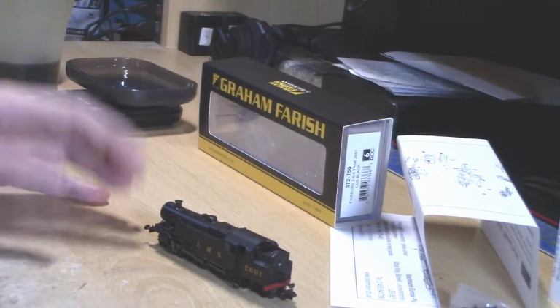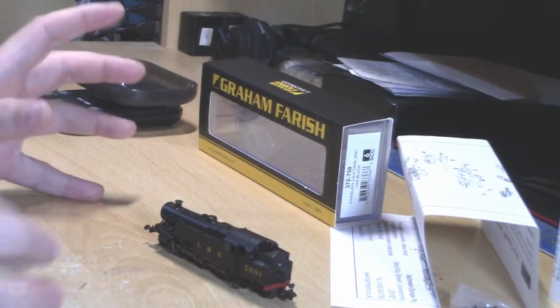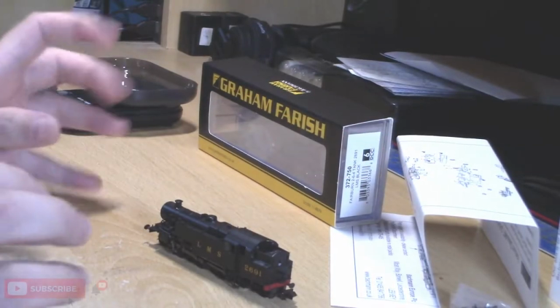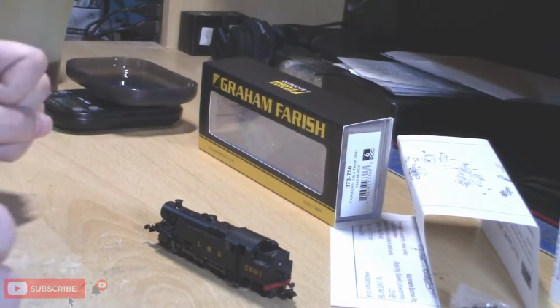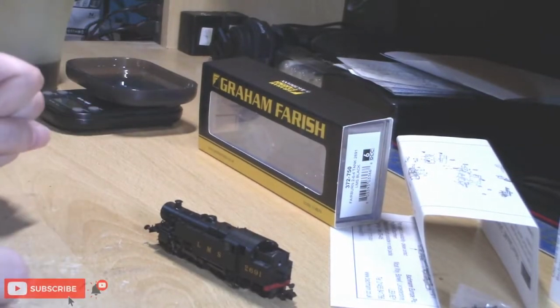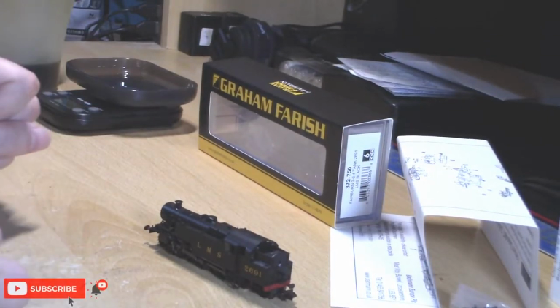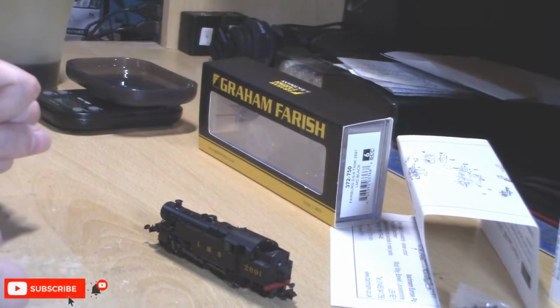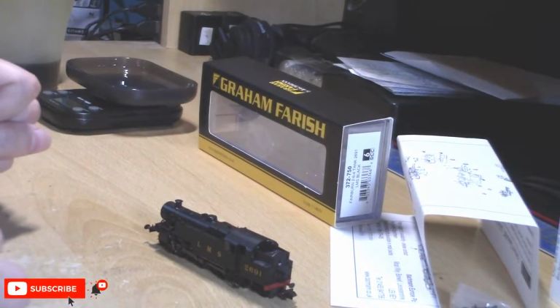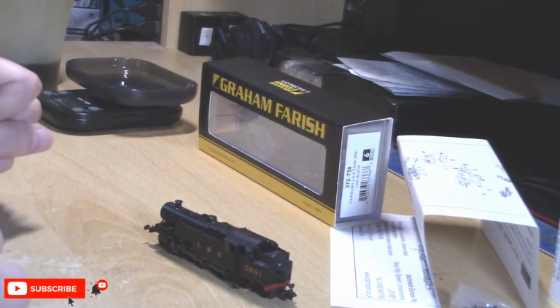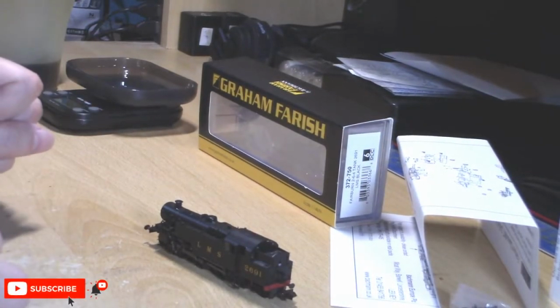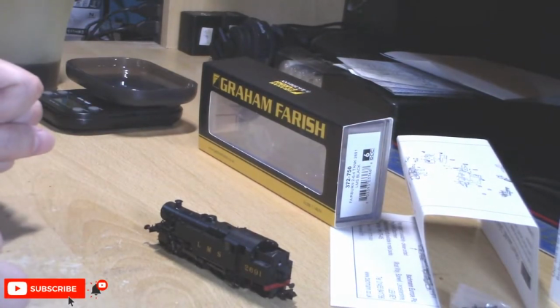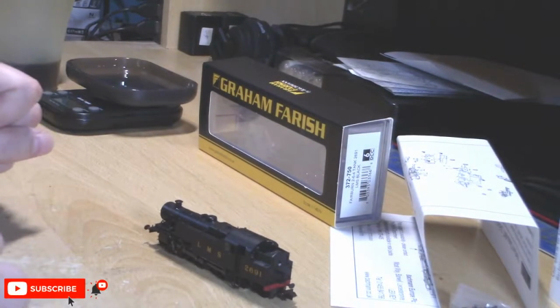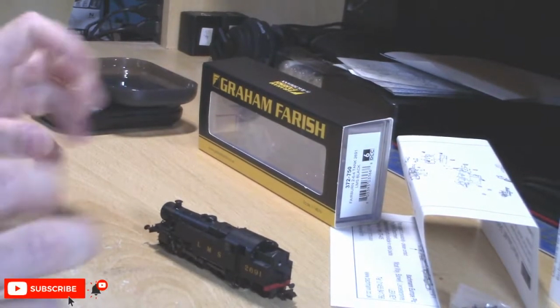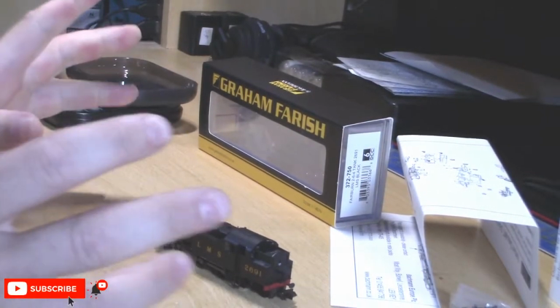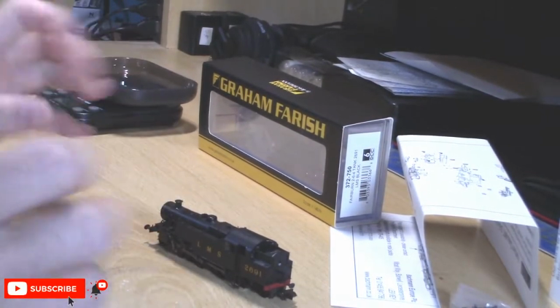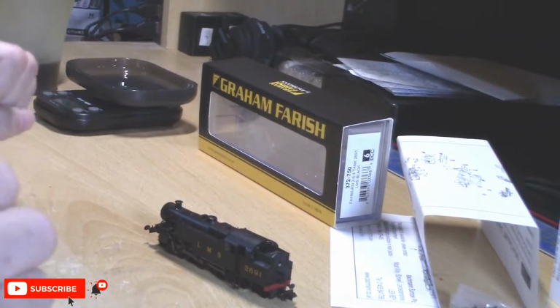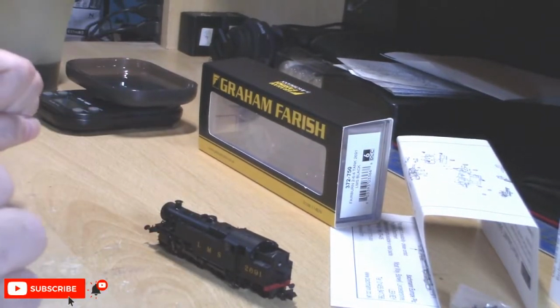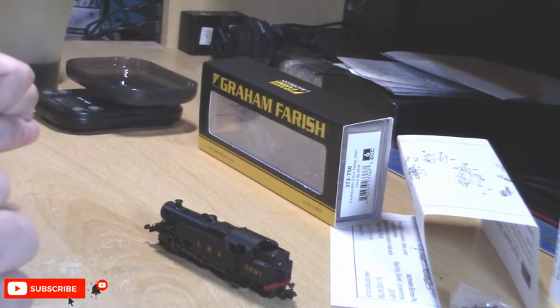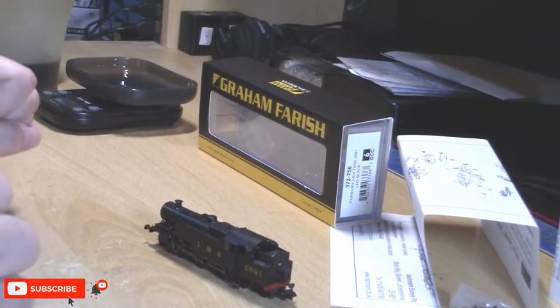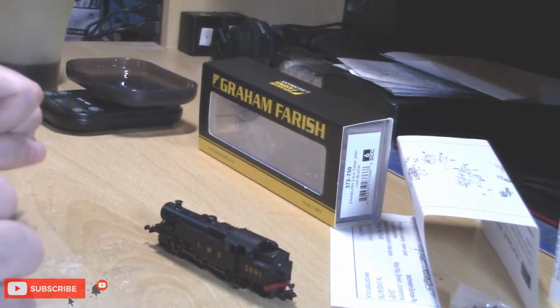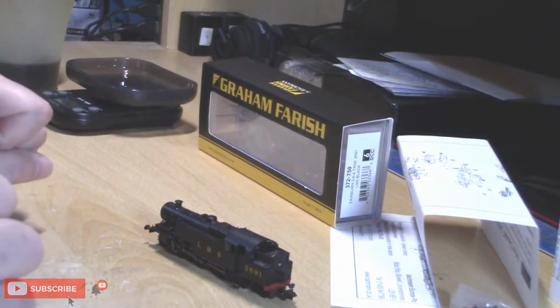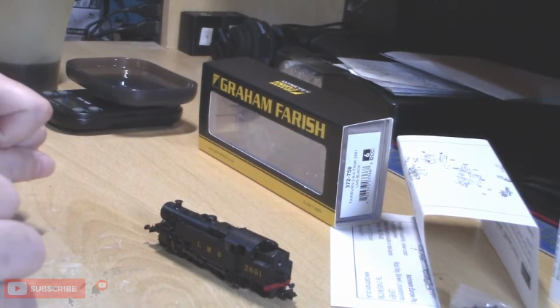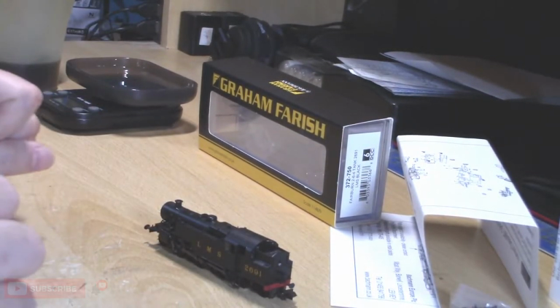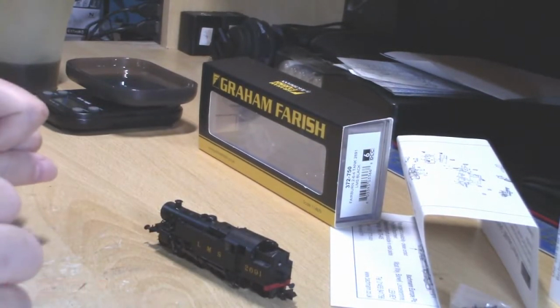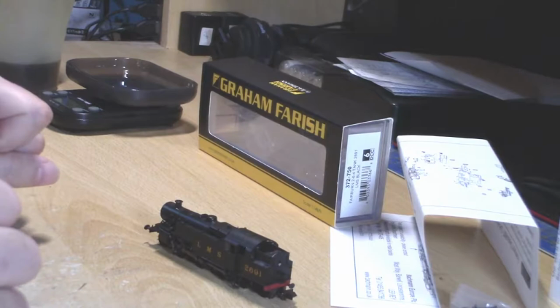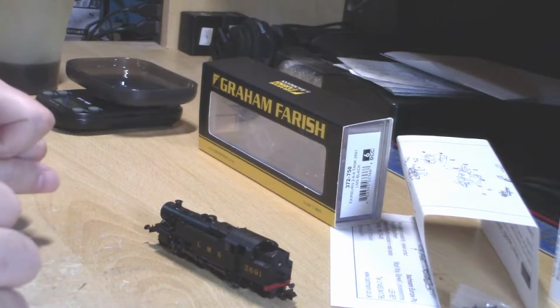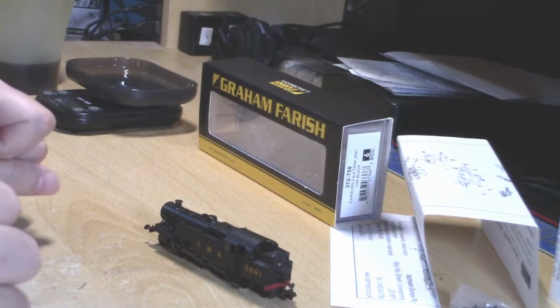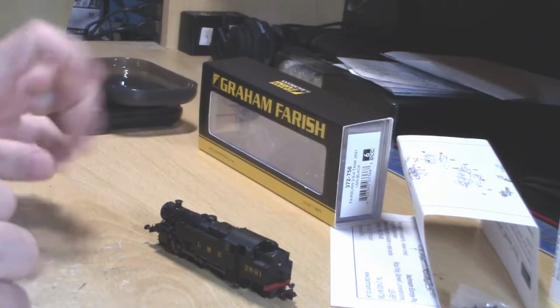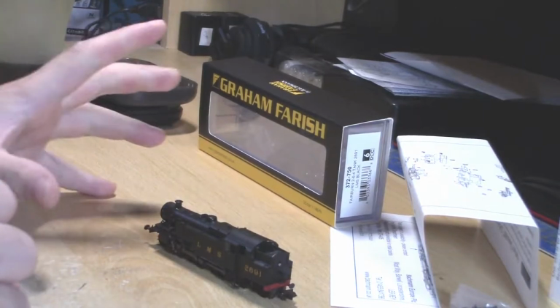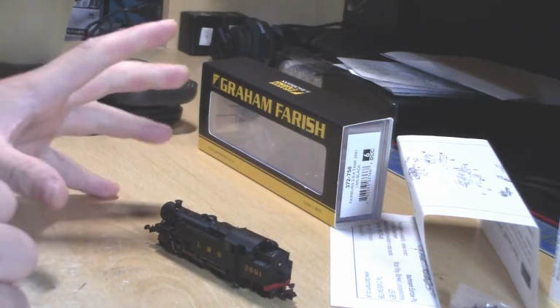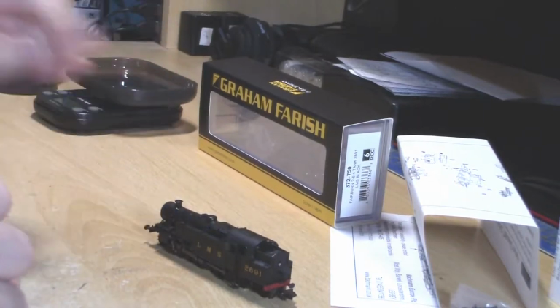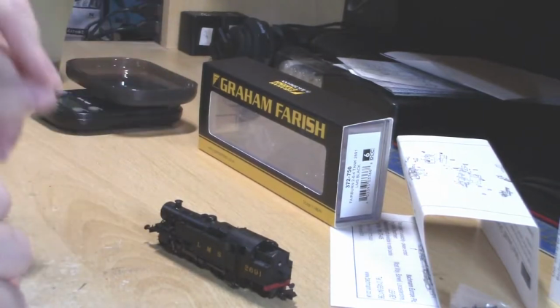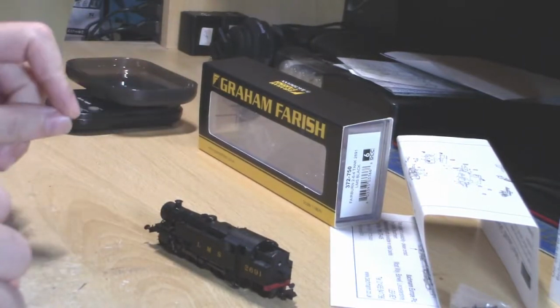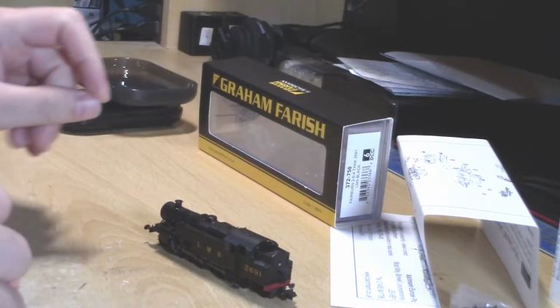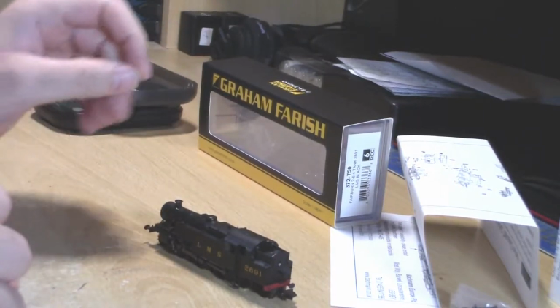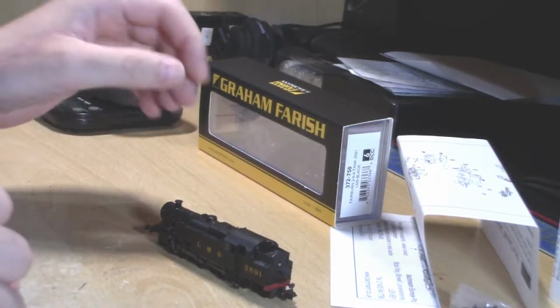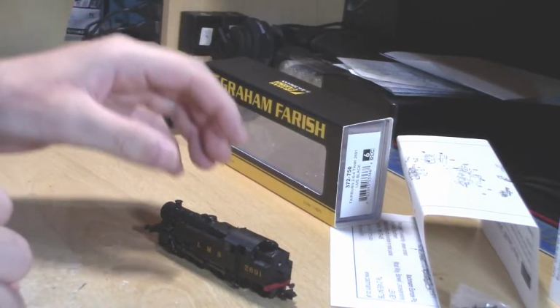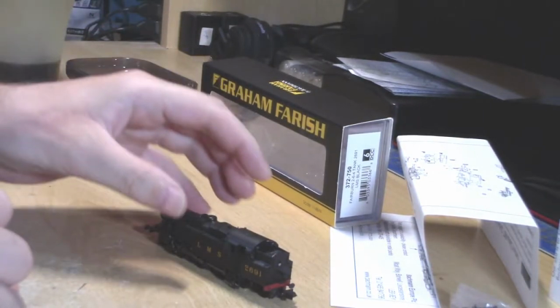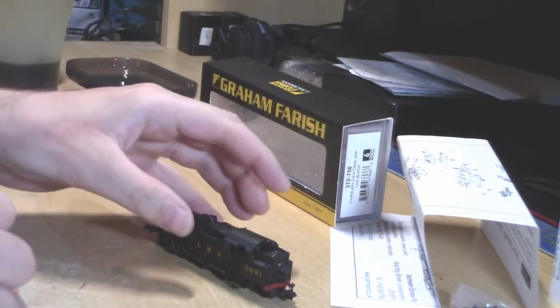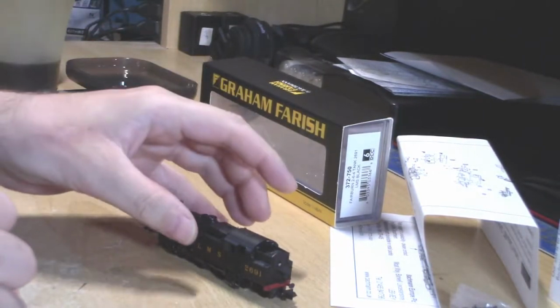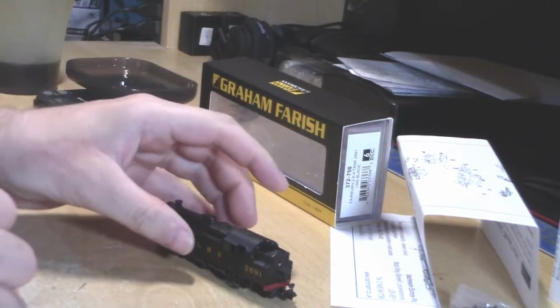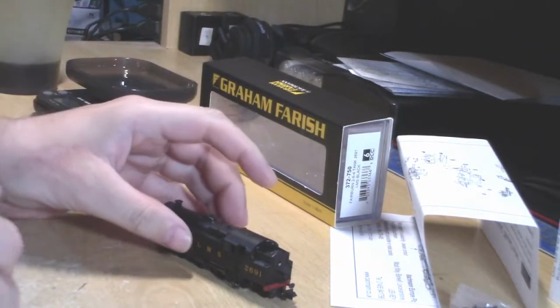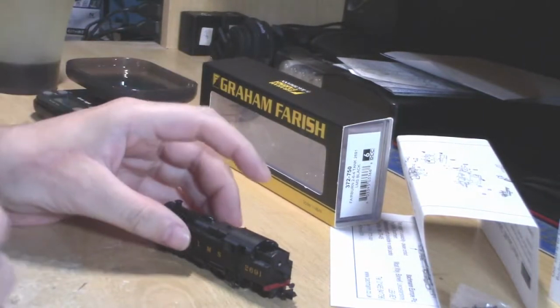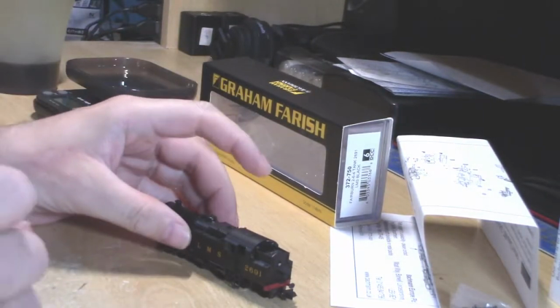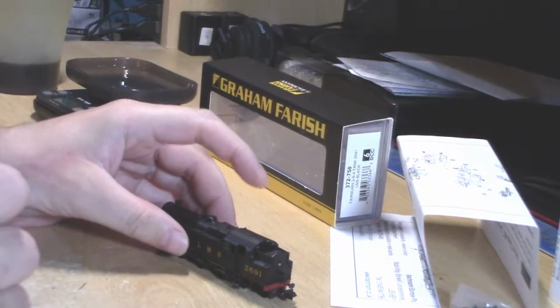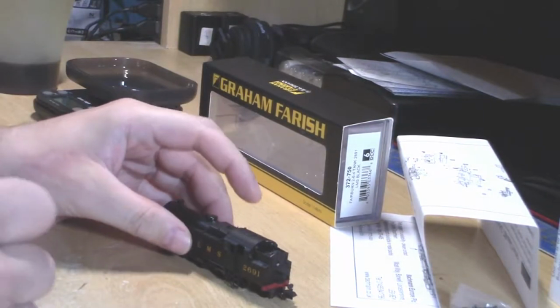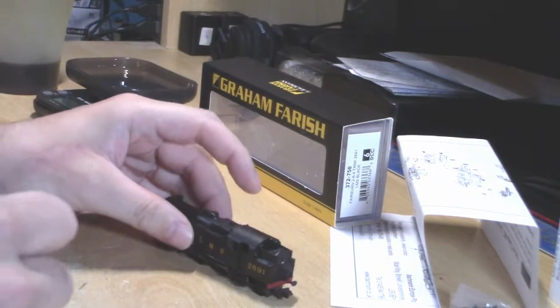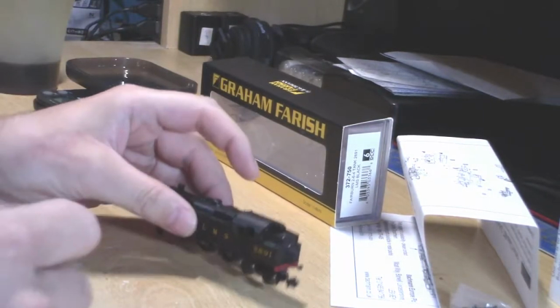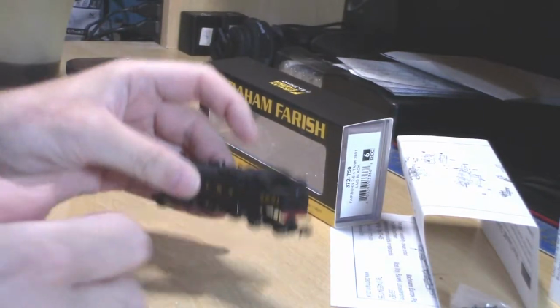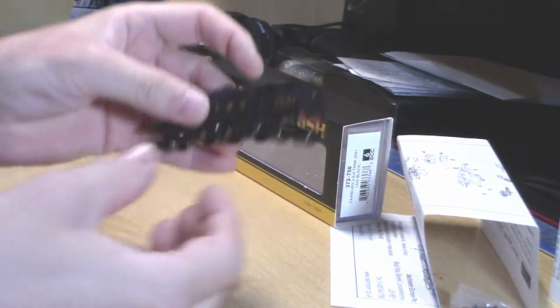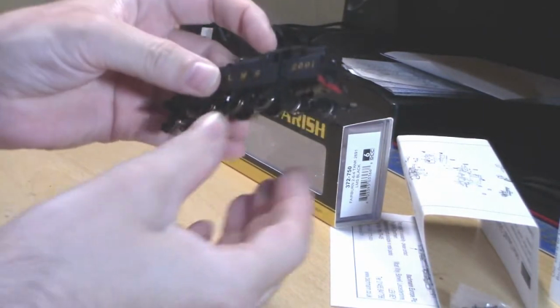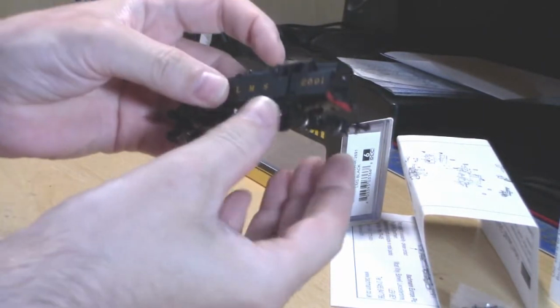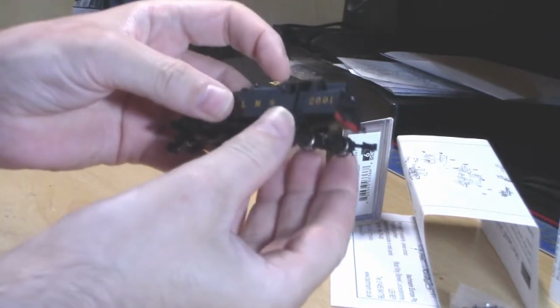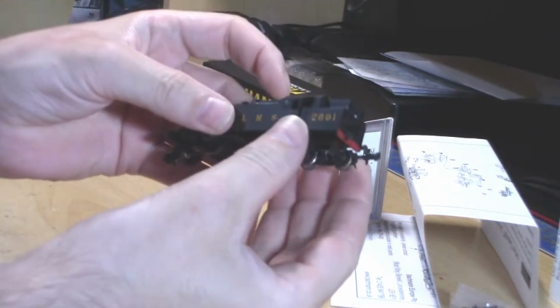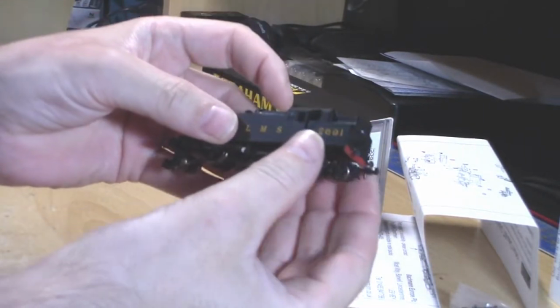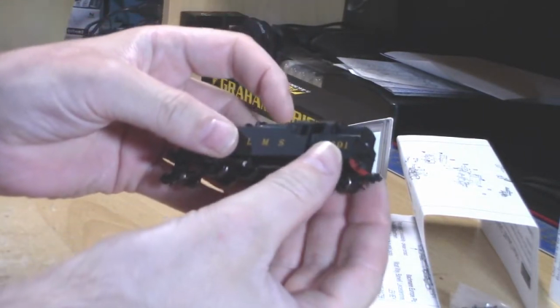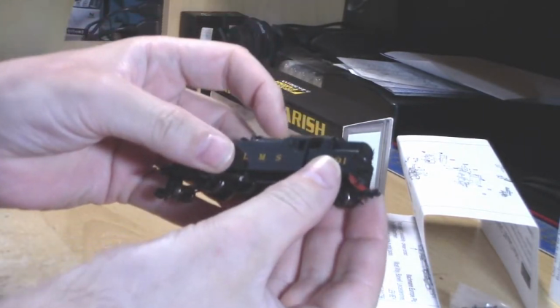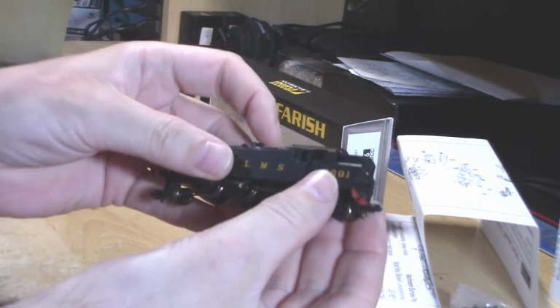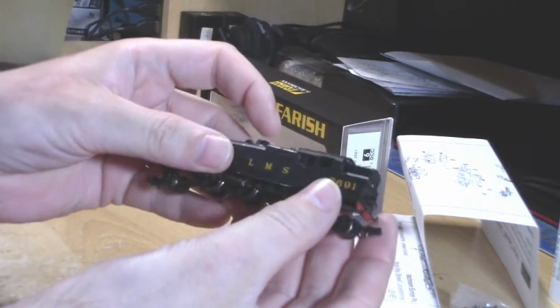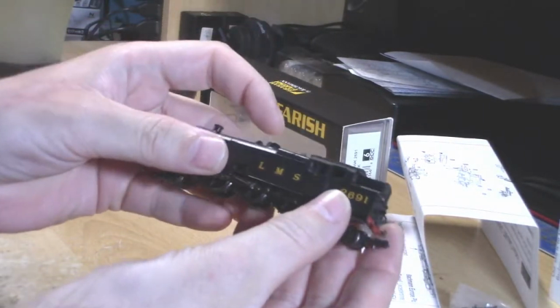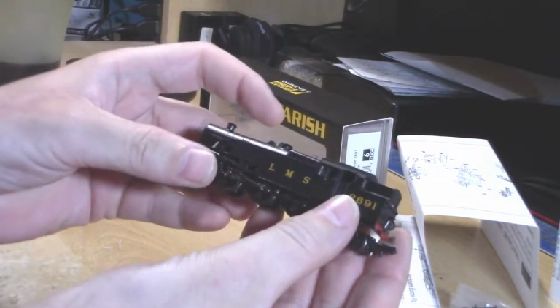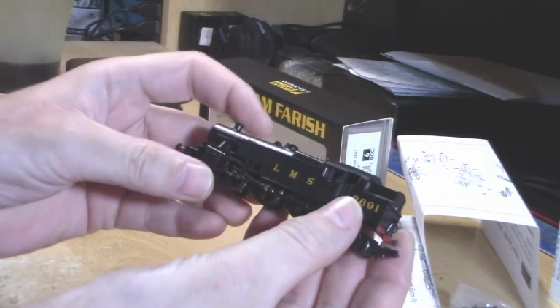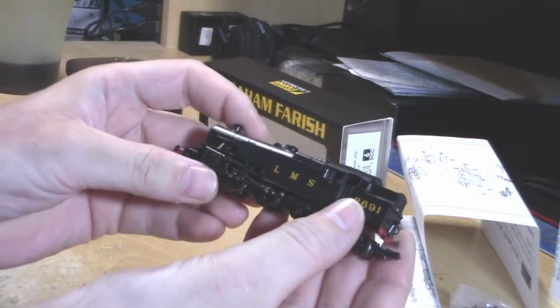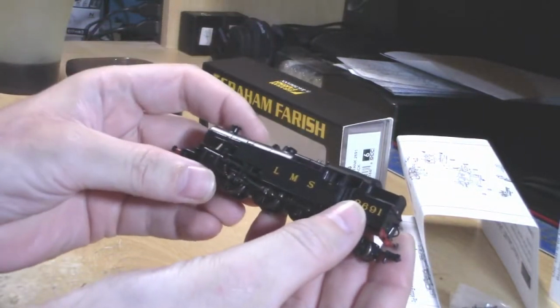Hello everyone and welcome to CrossFit Railworks. My name is James and today we're doing another locomotive review, this one being the Graham Farish NMS Fairburn Tank.